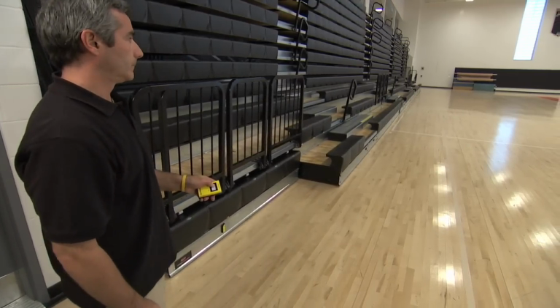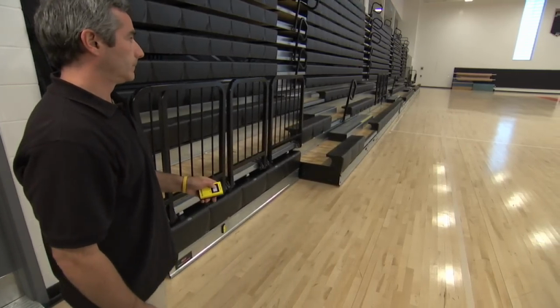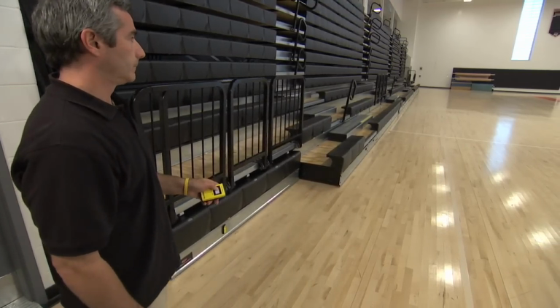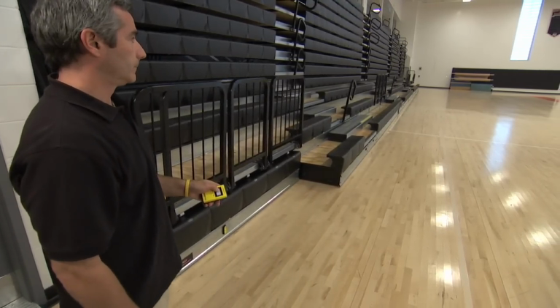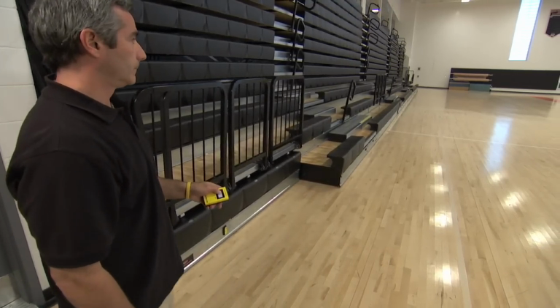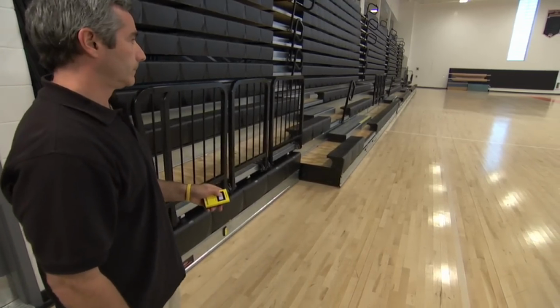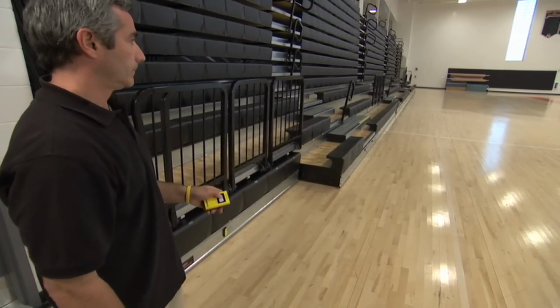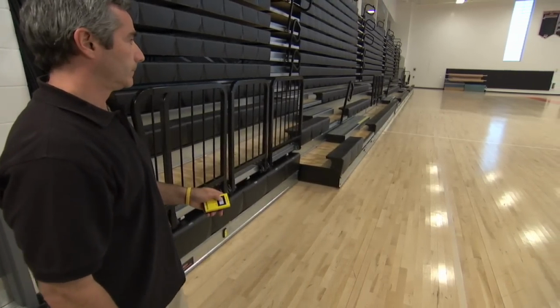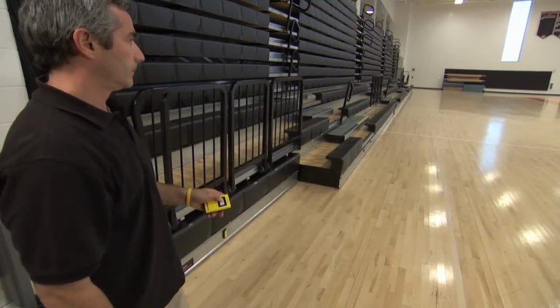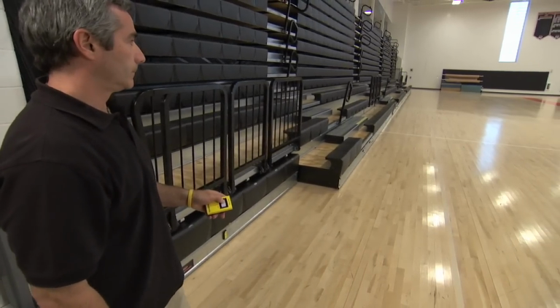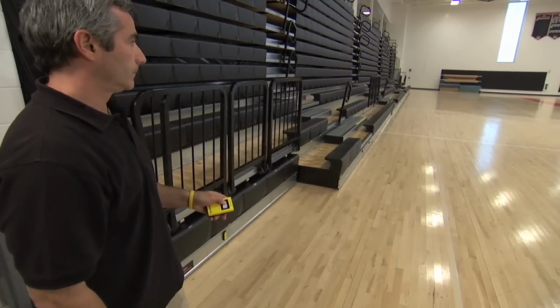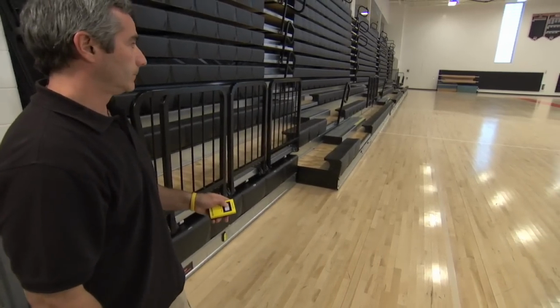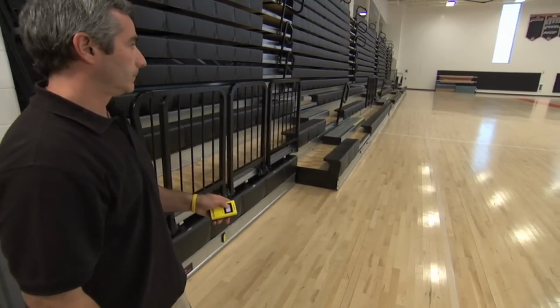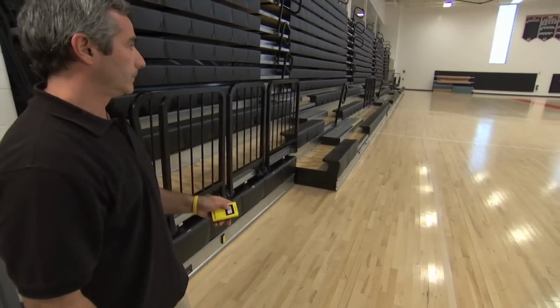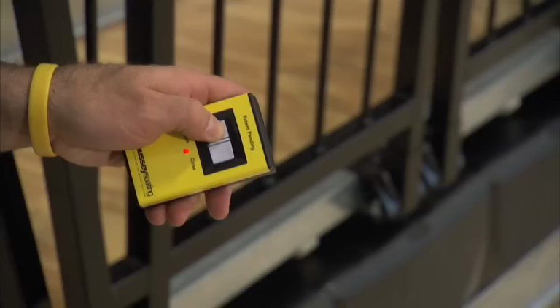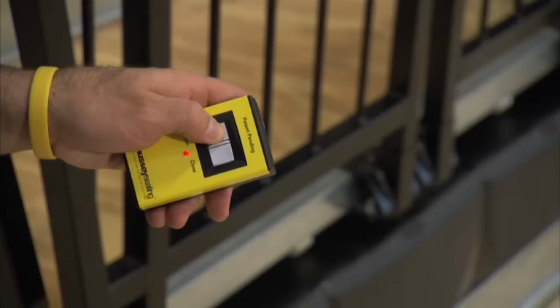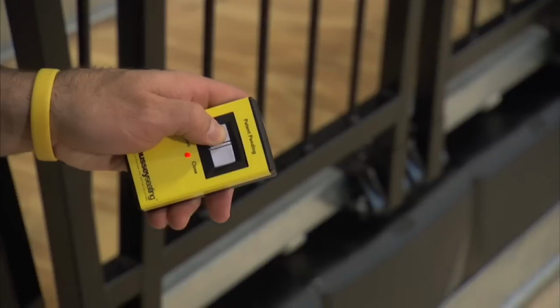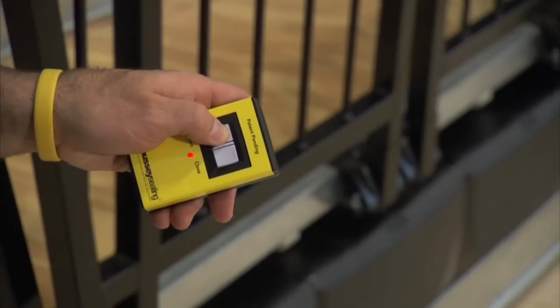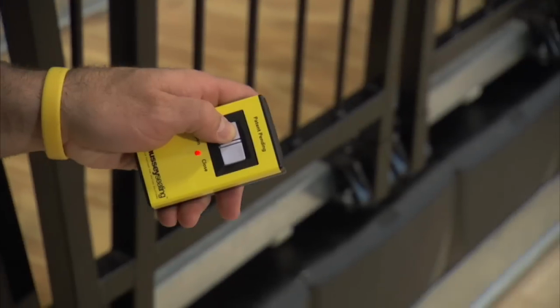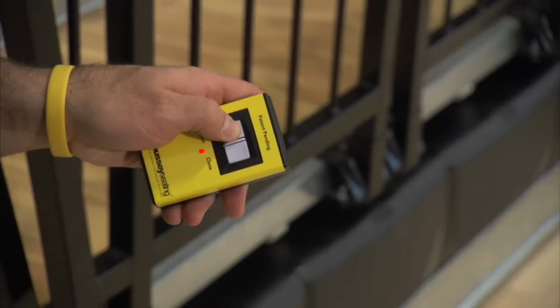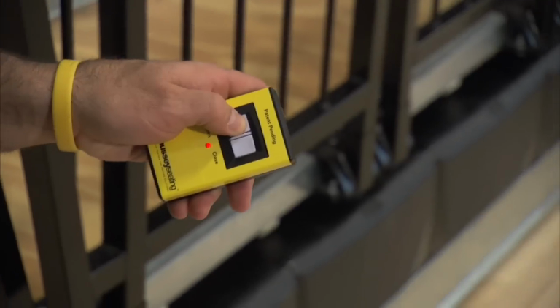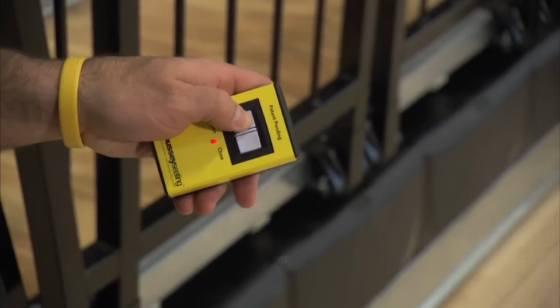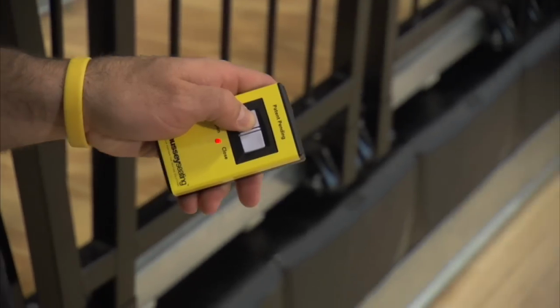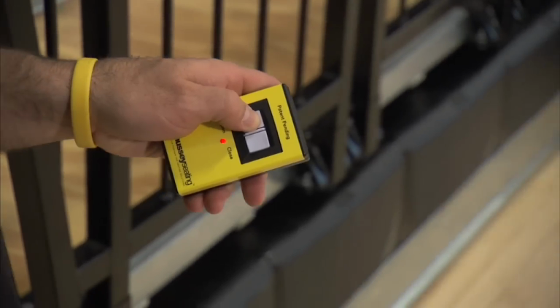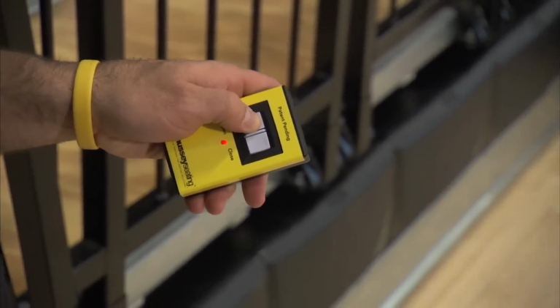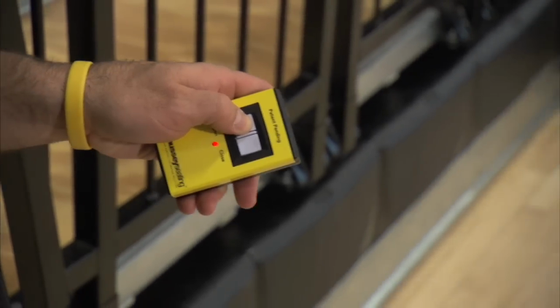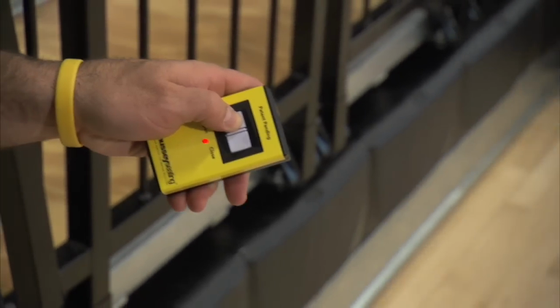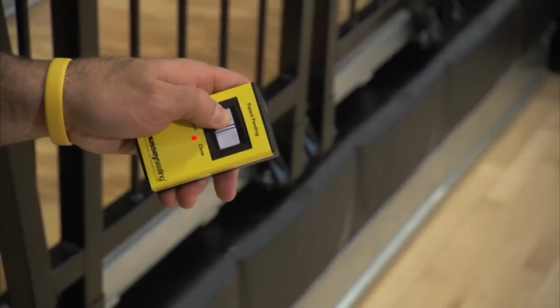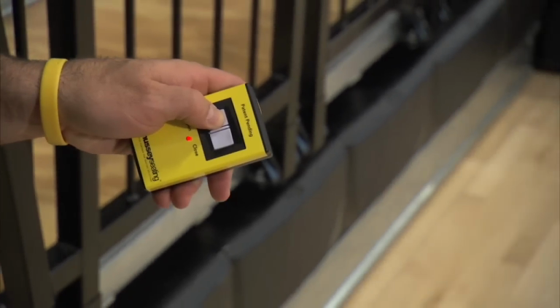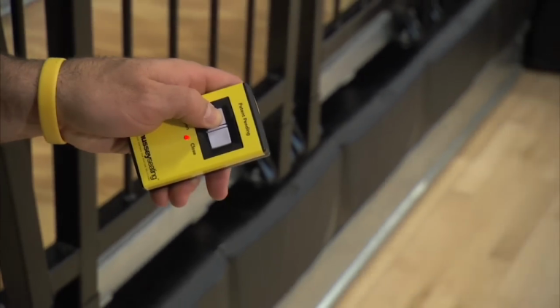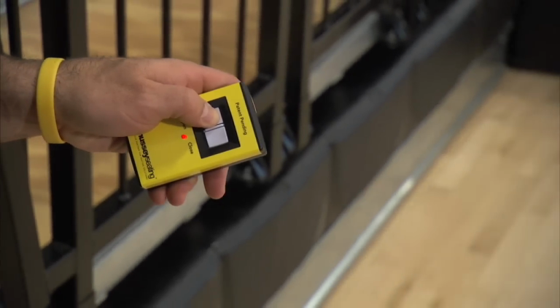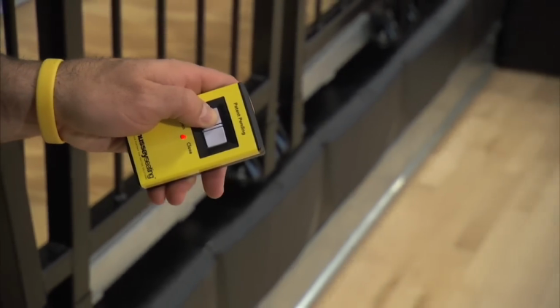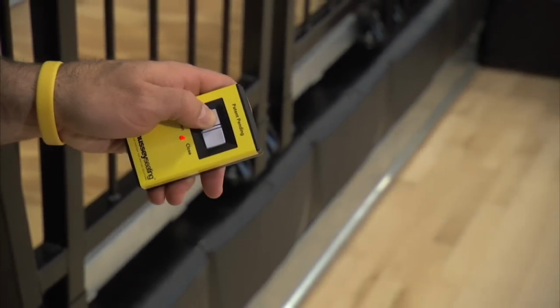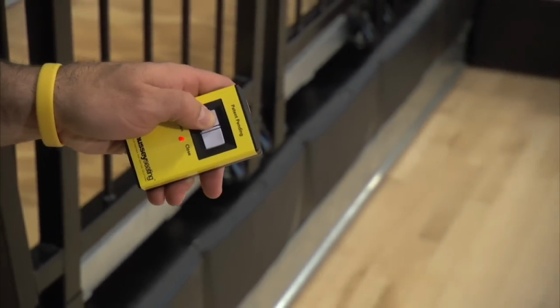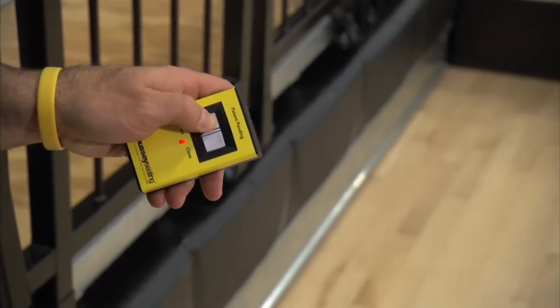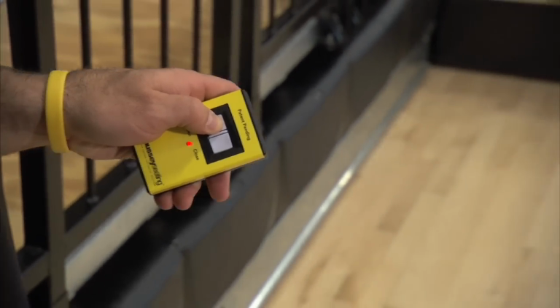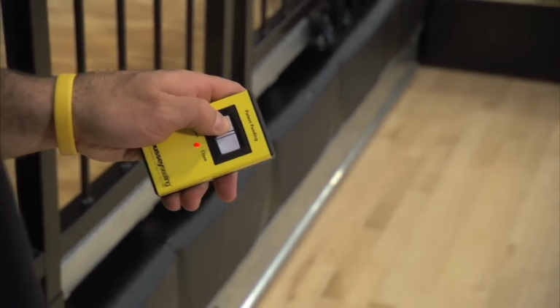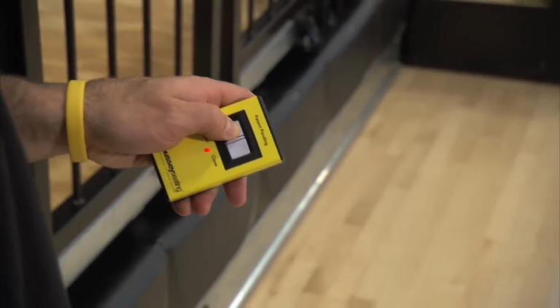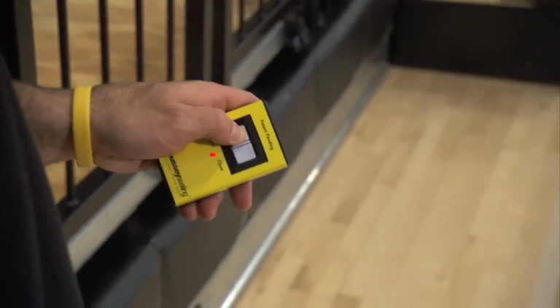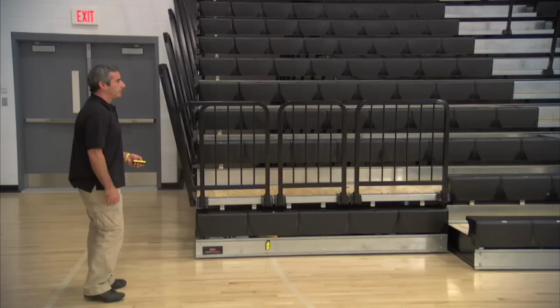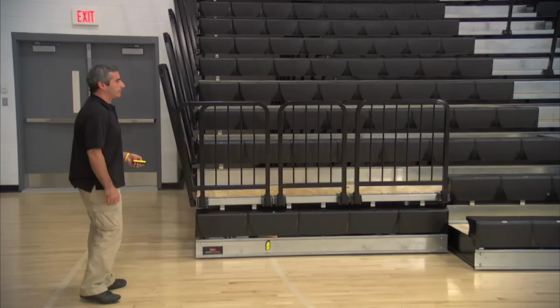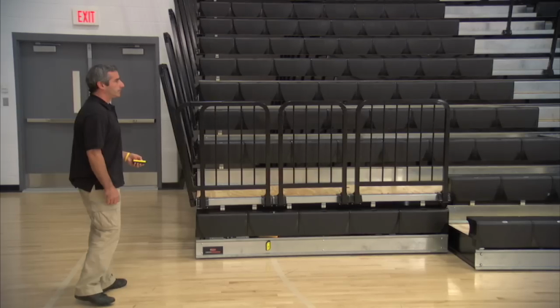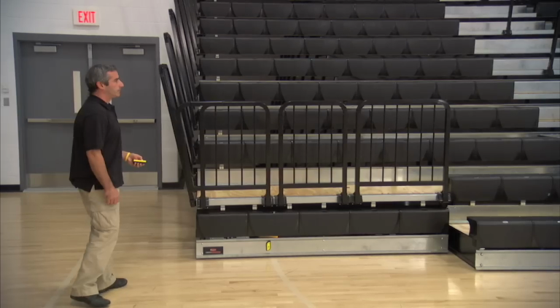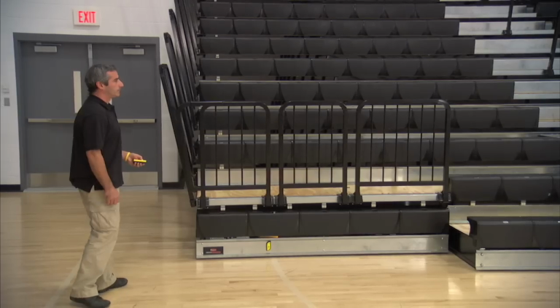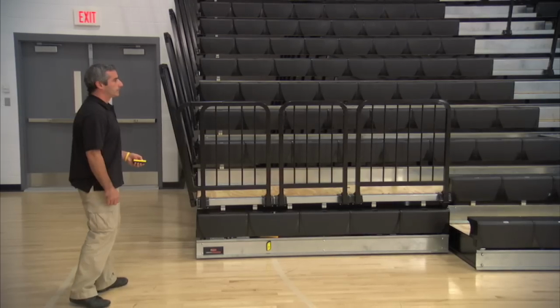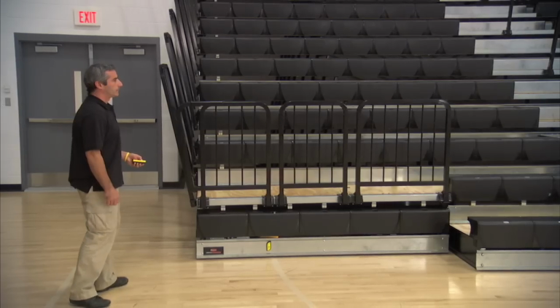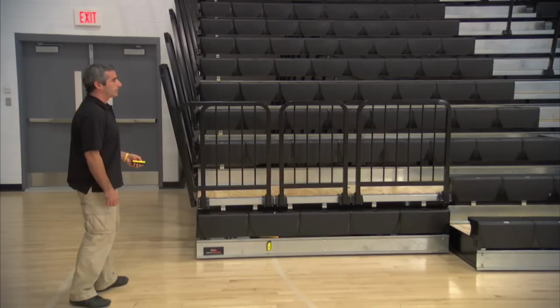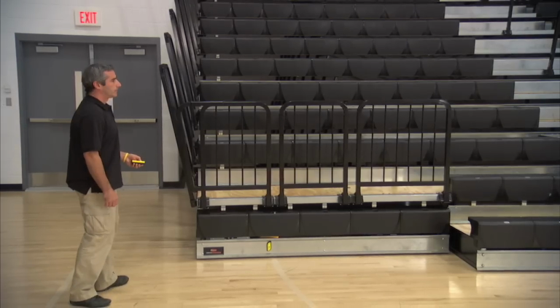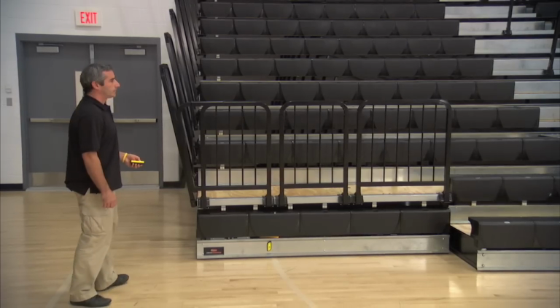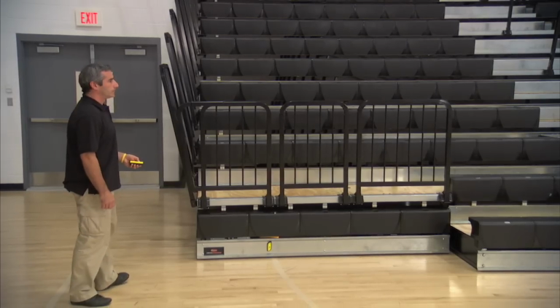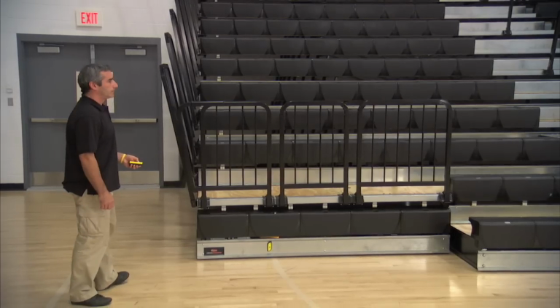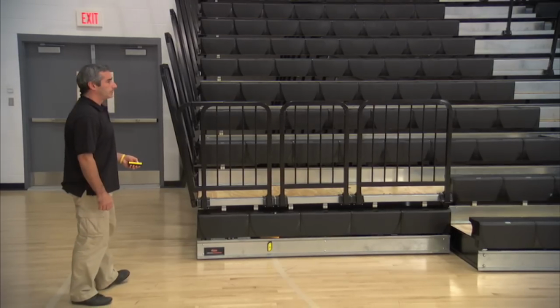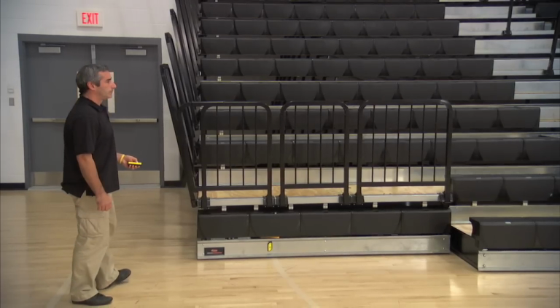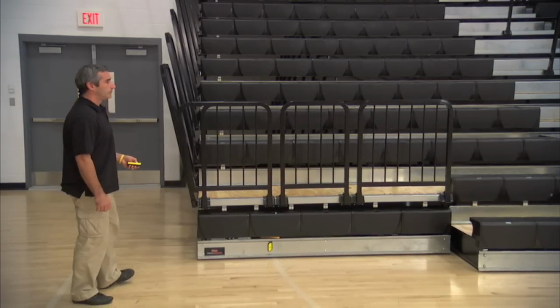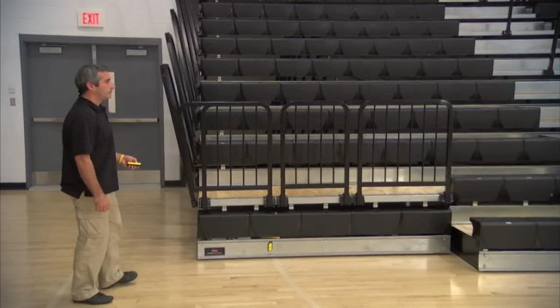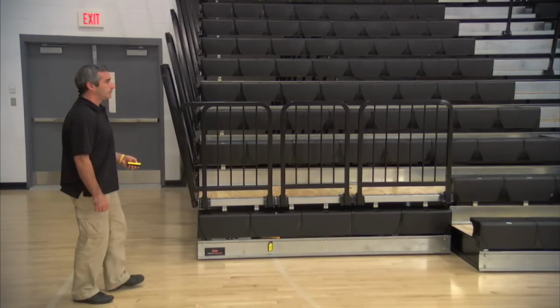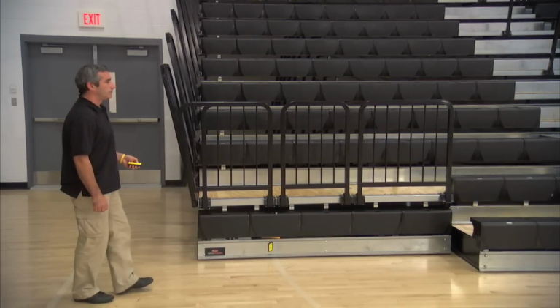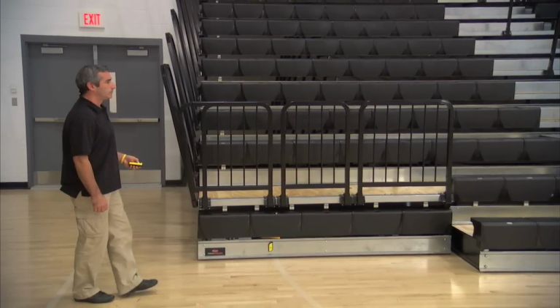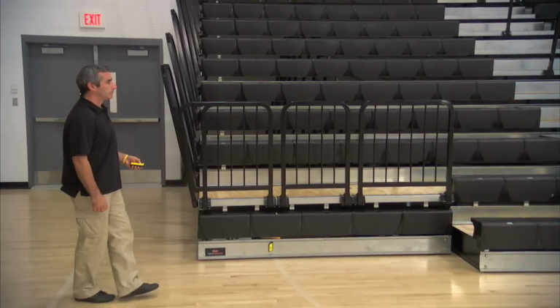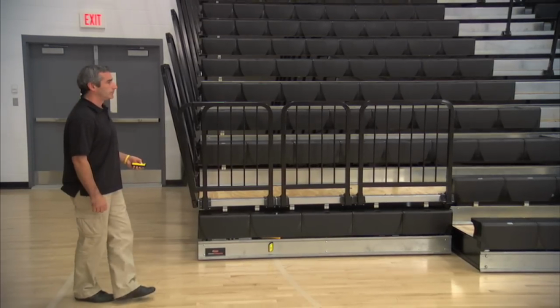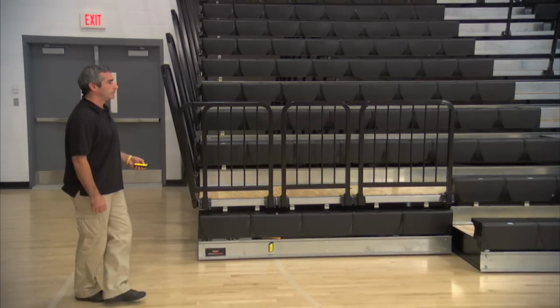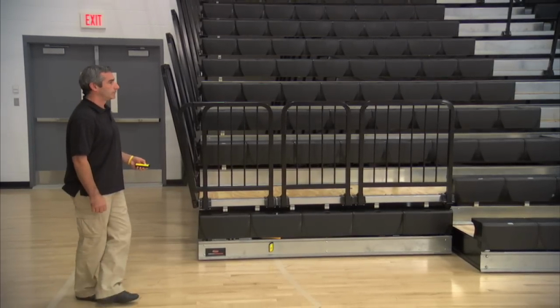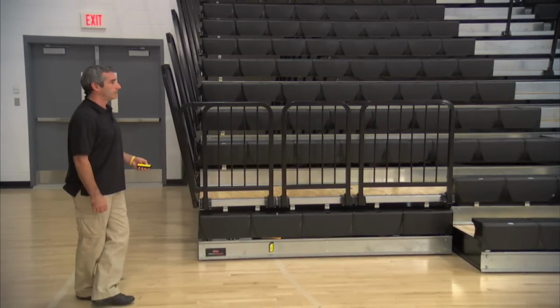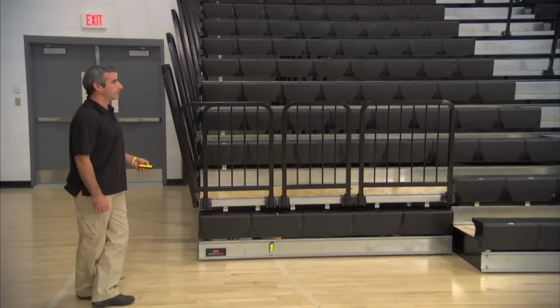The red light on the remote will light up while the bleachers are in motion. In a matter of seconds, your bleachers are ready to go.